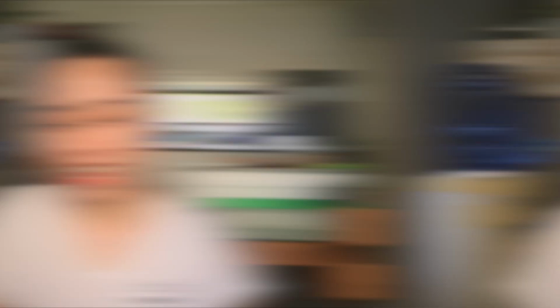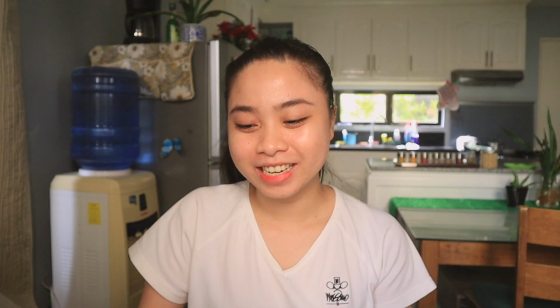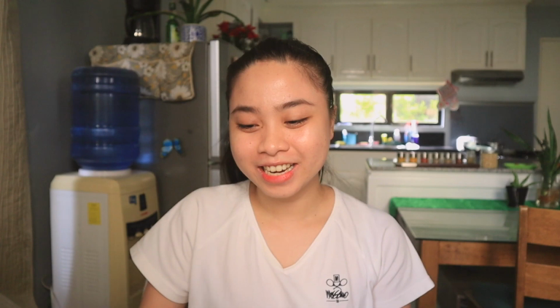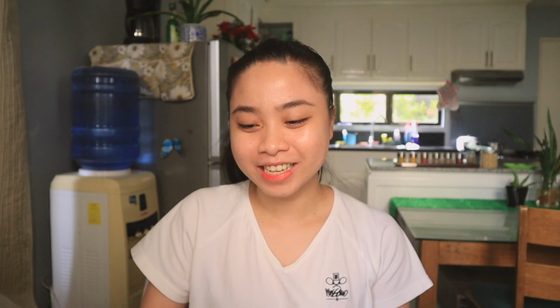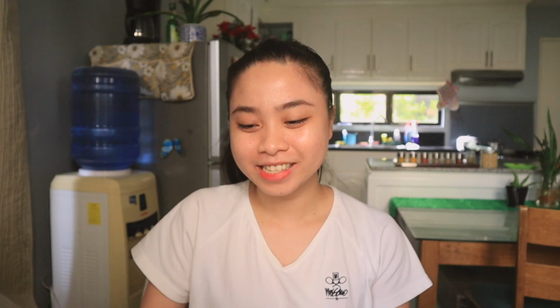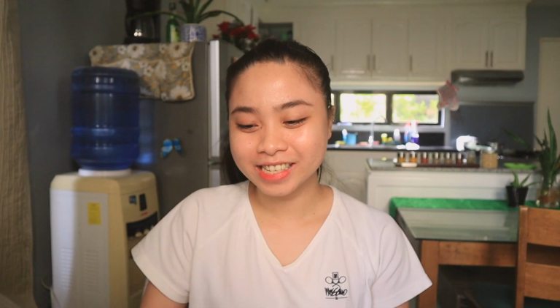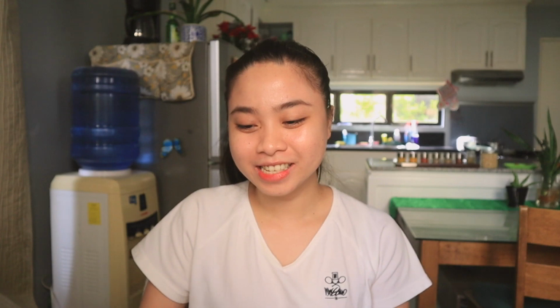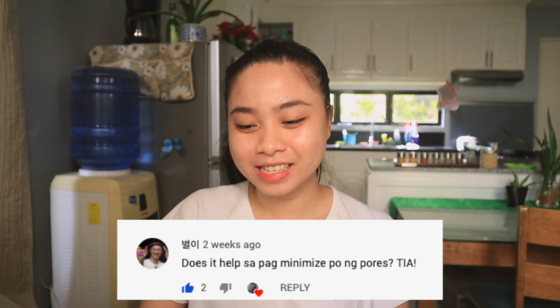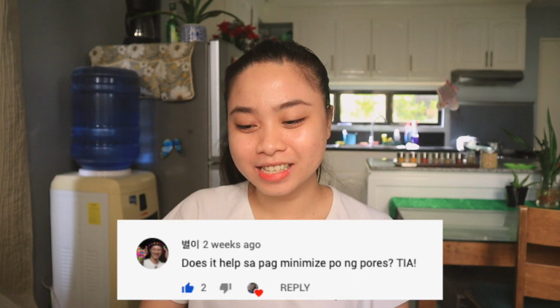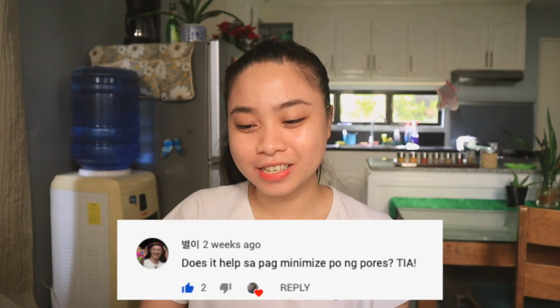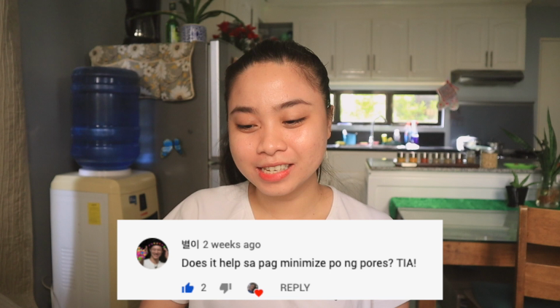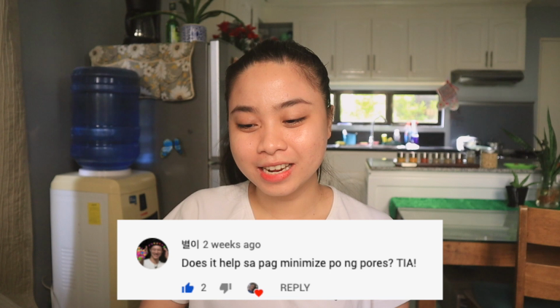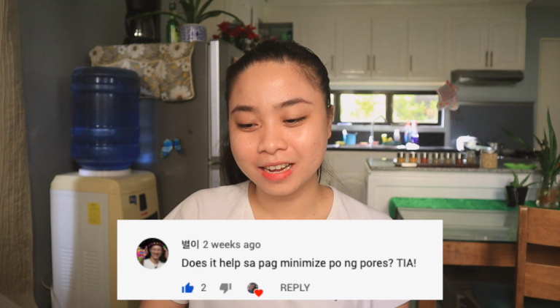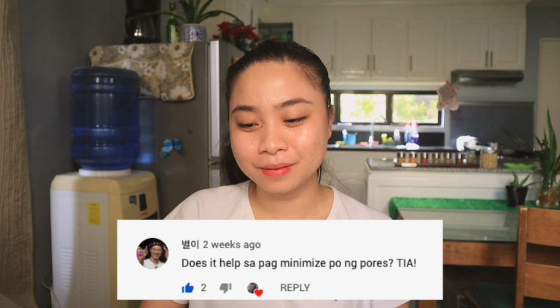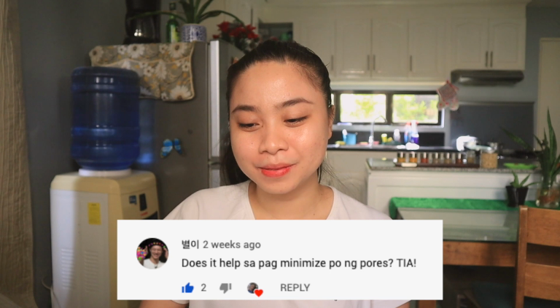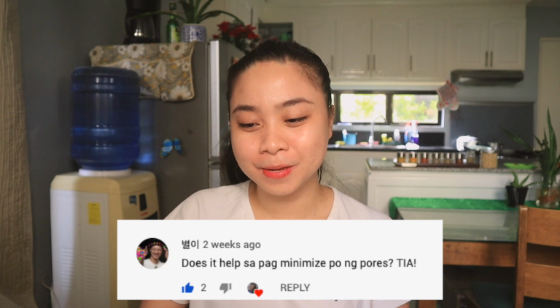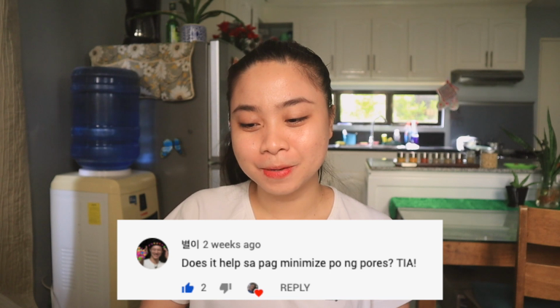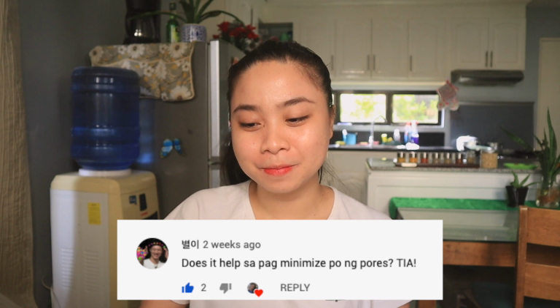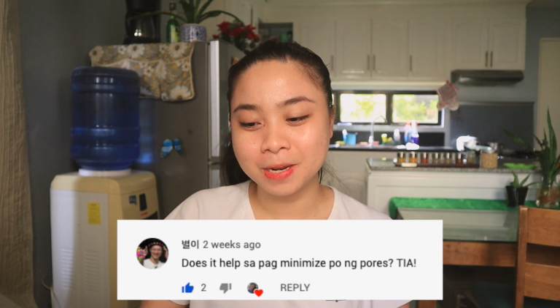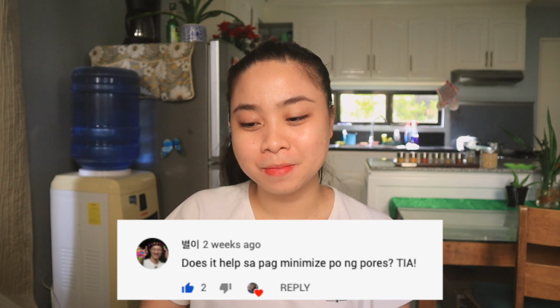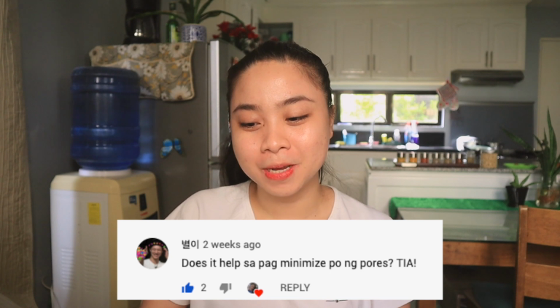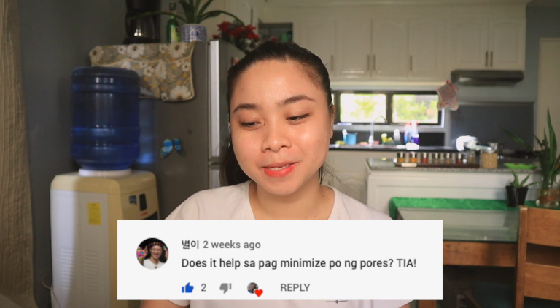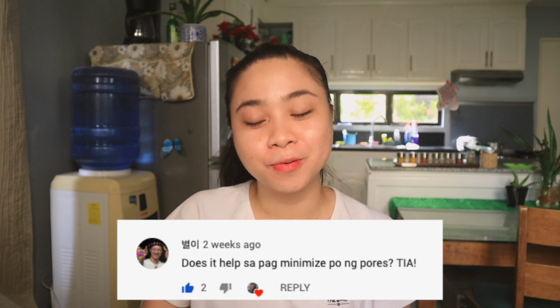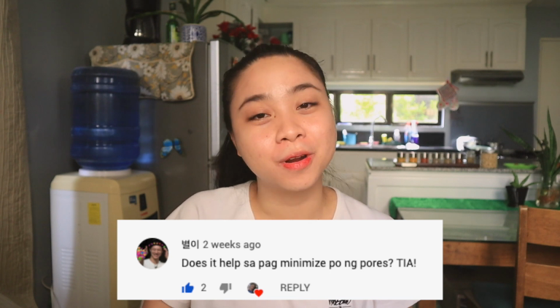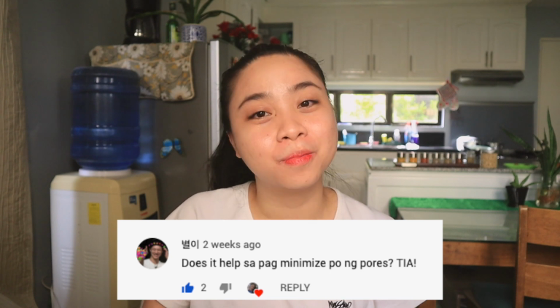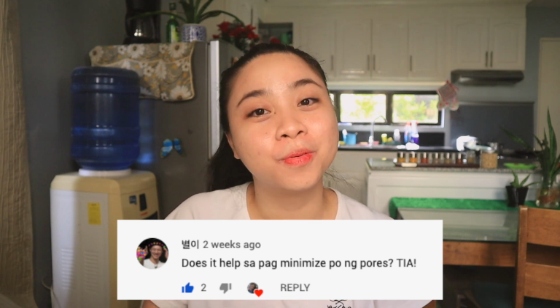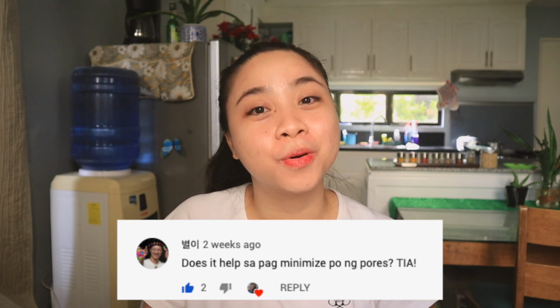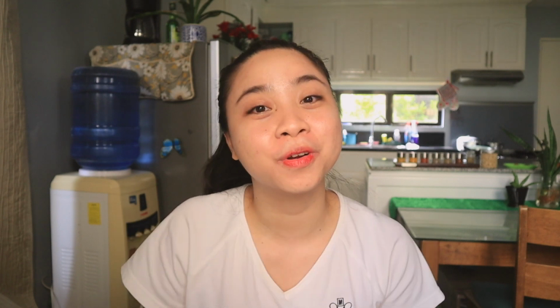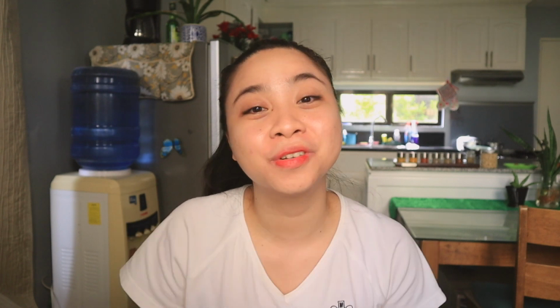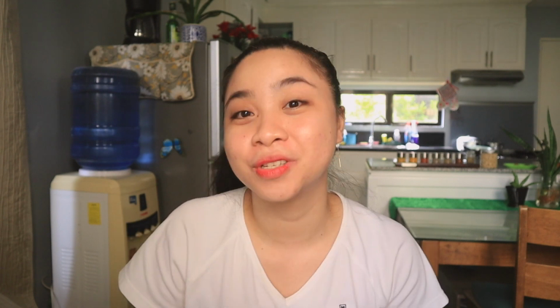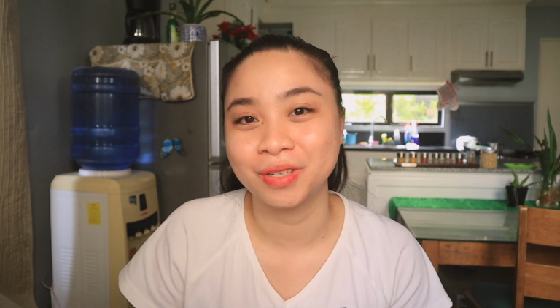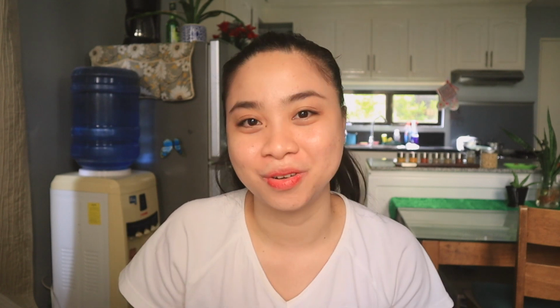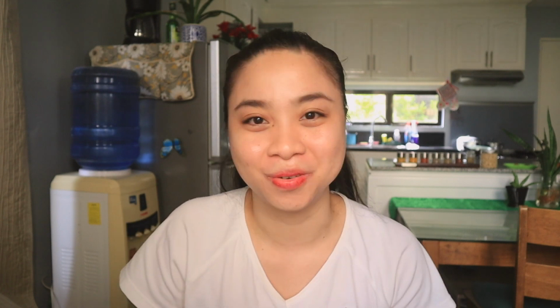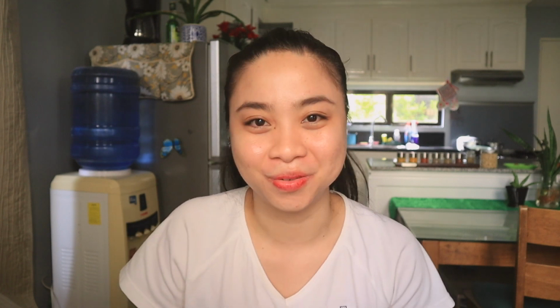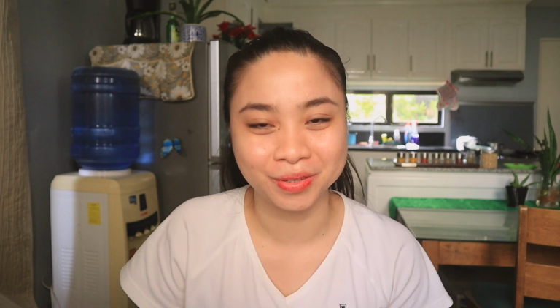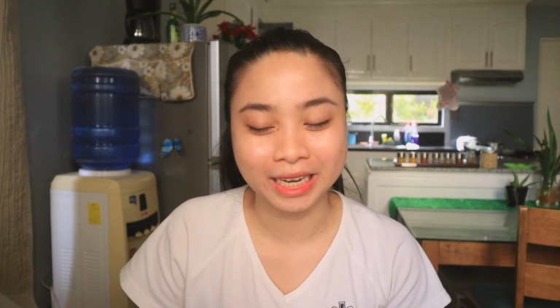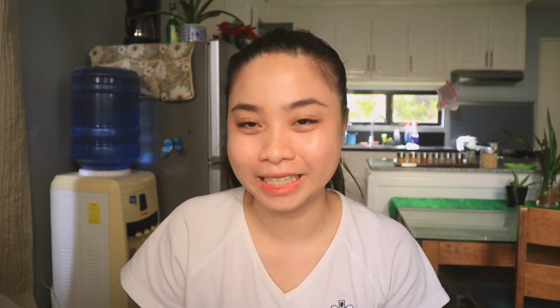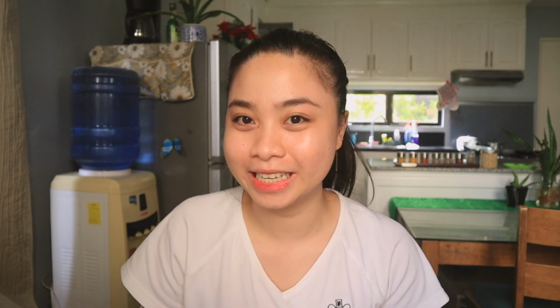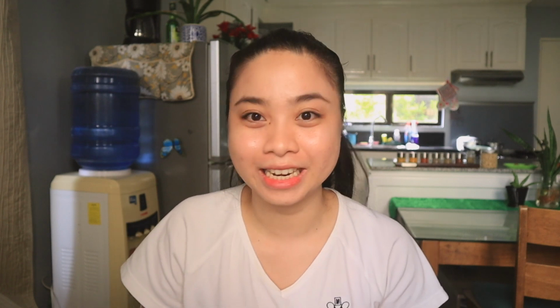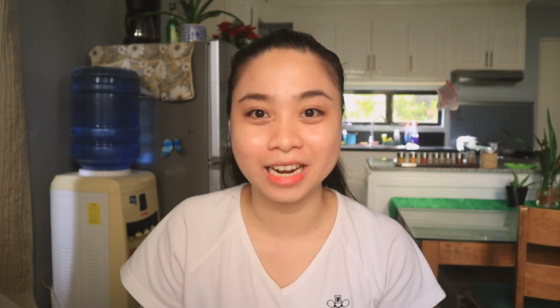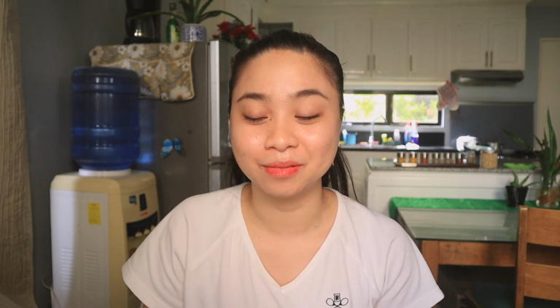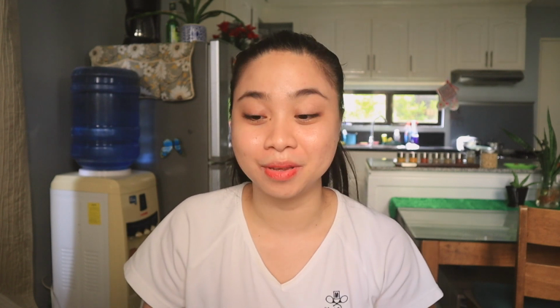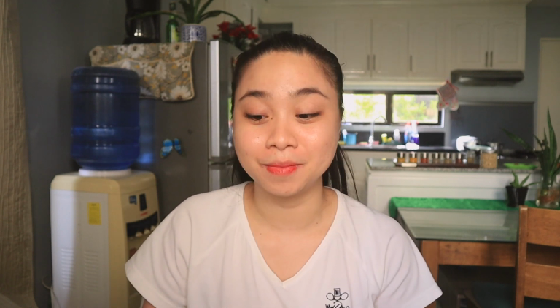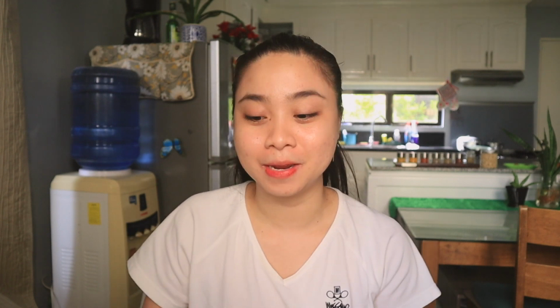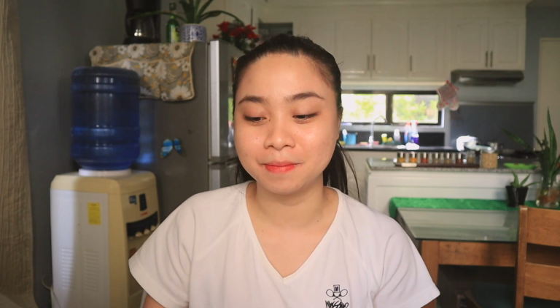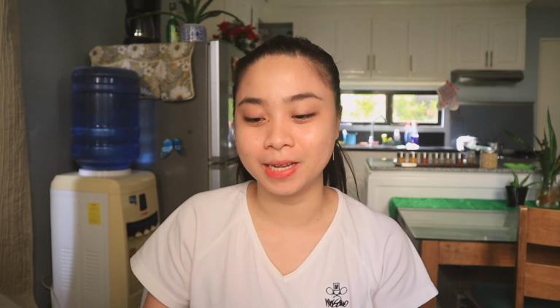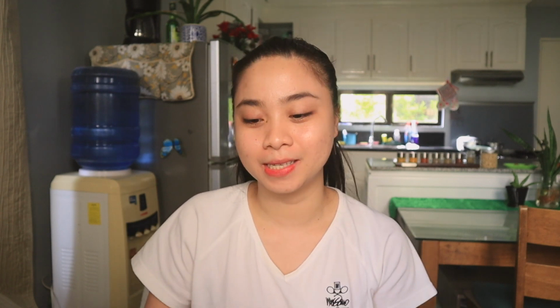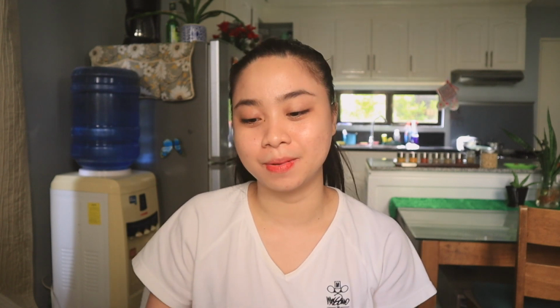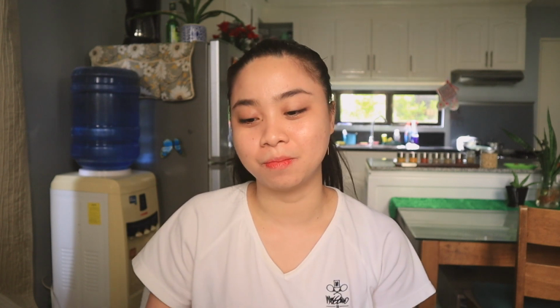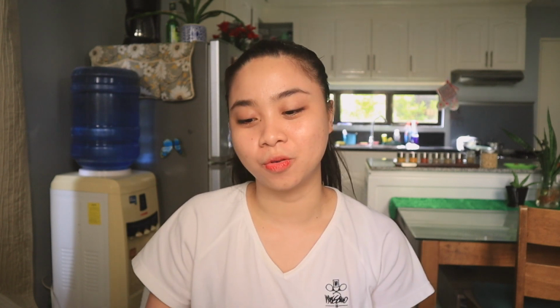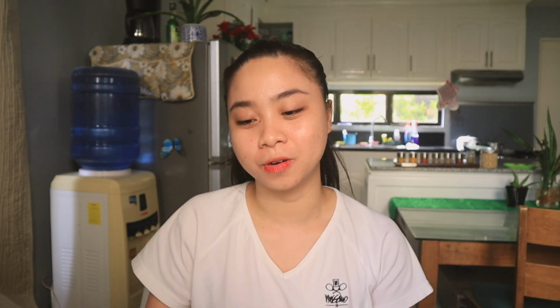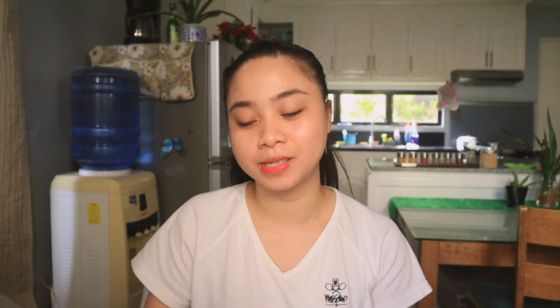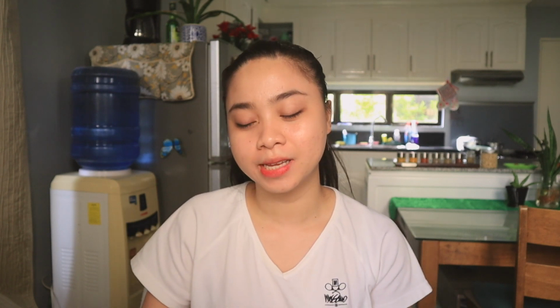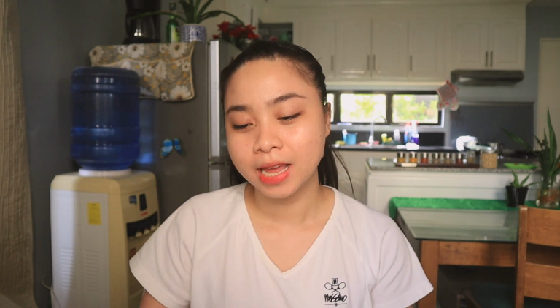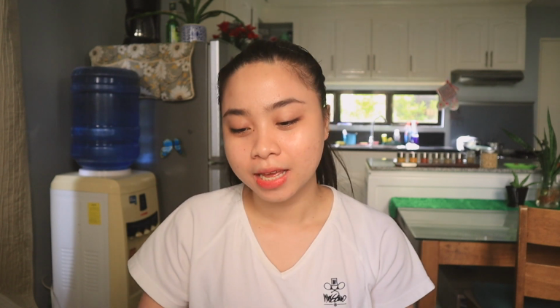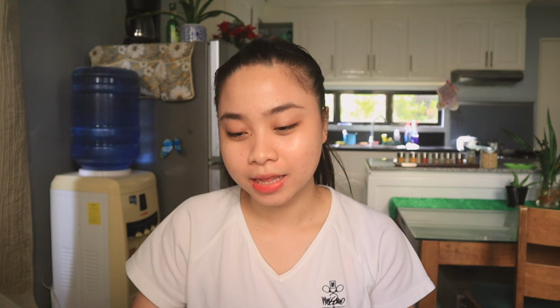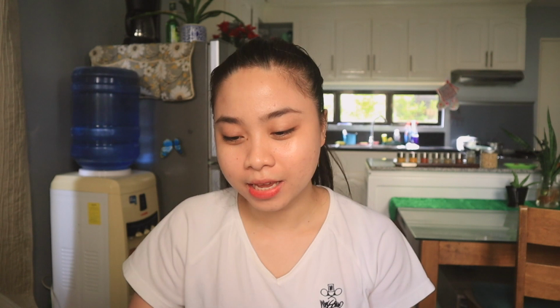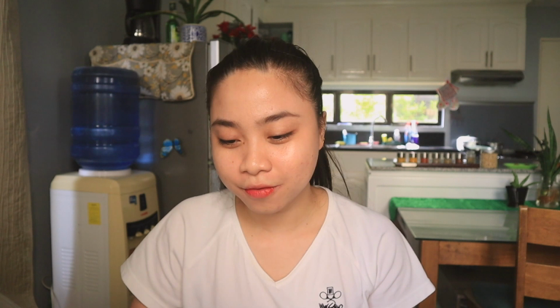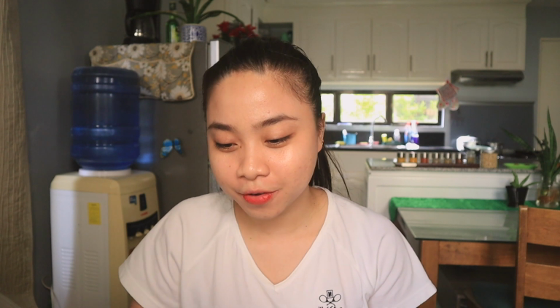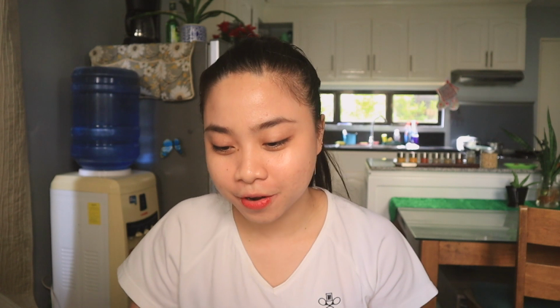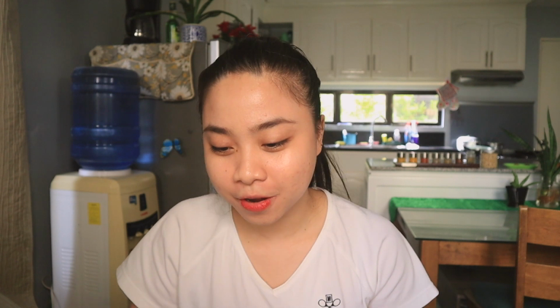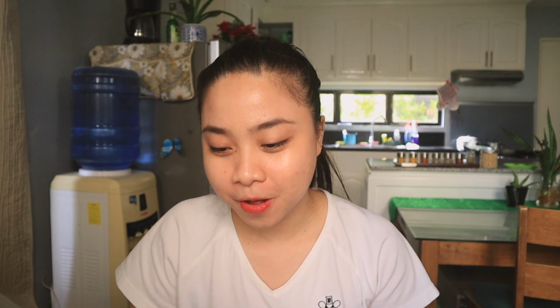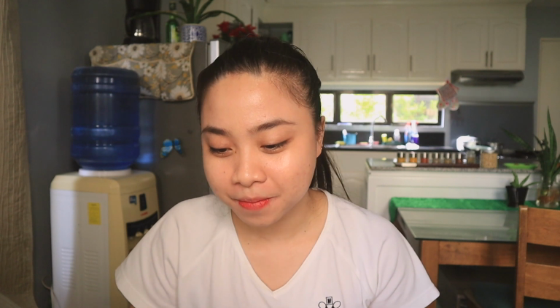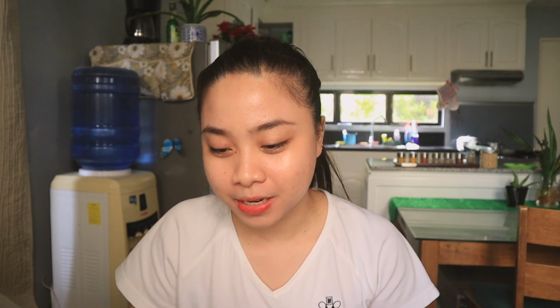And next: 'Does it help minimize pores?' No, it did not help me minimize my pores. Thank you for your comment.